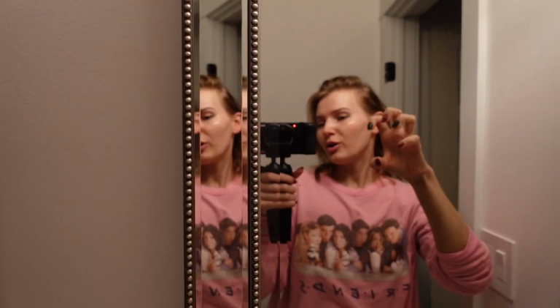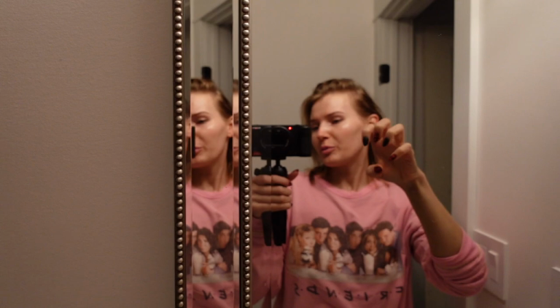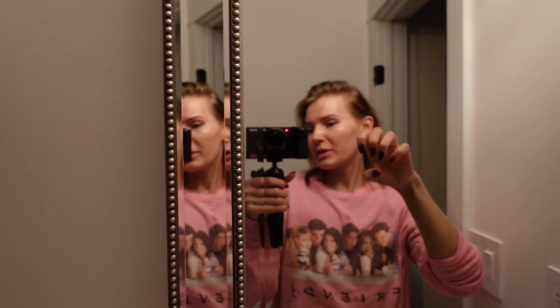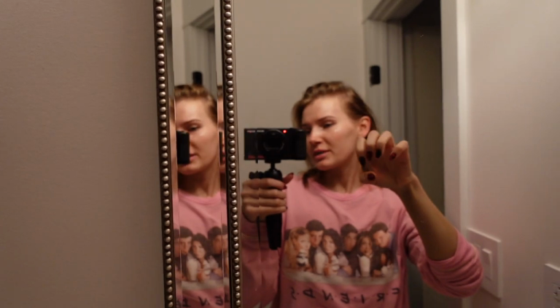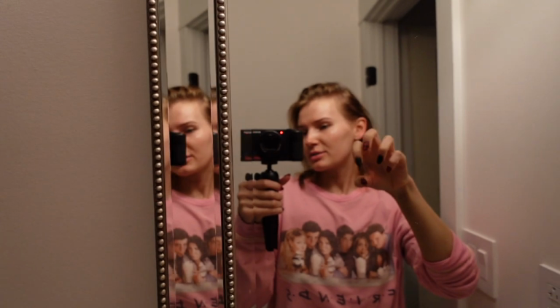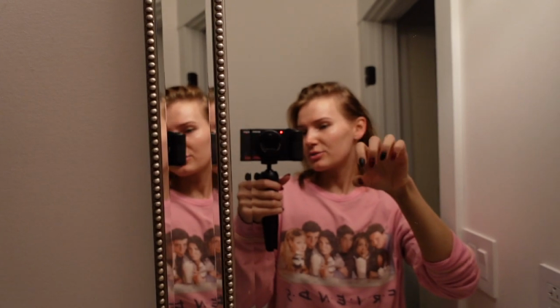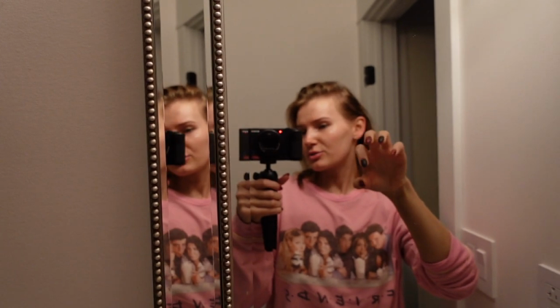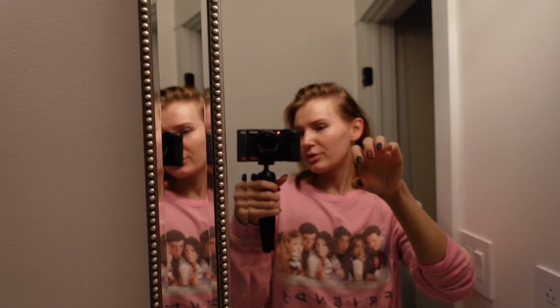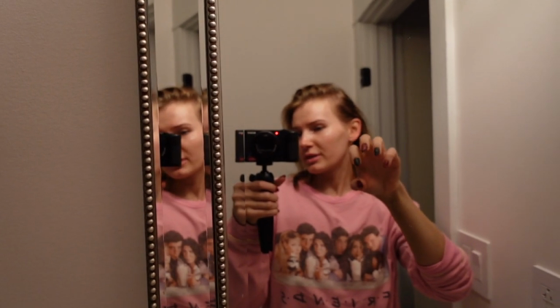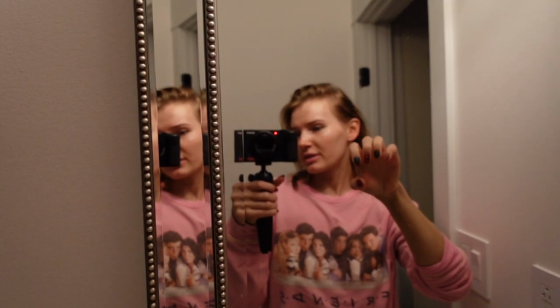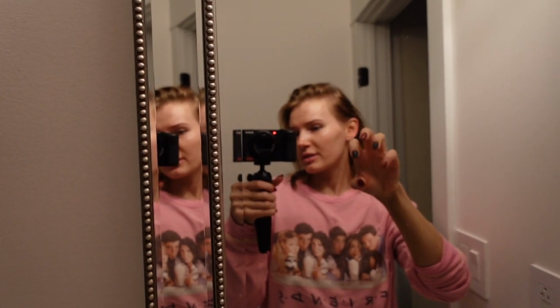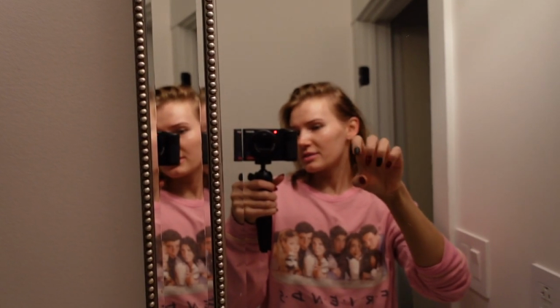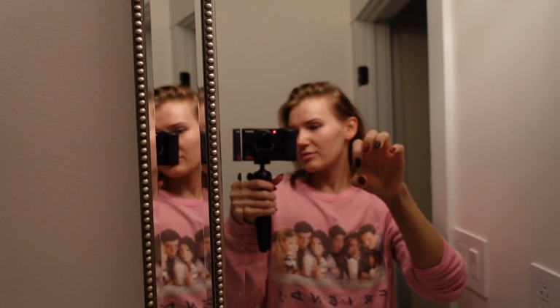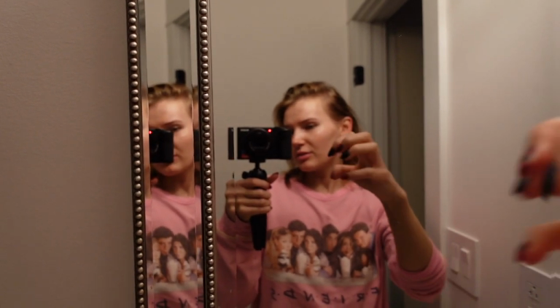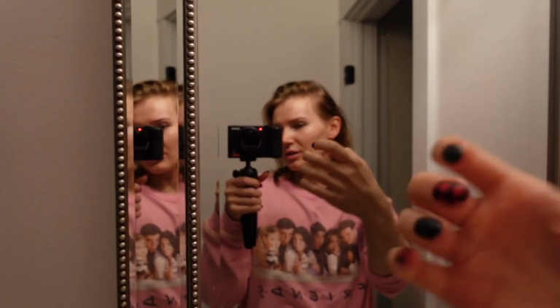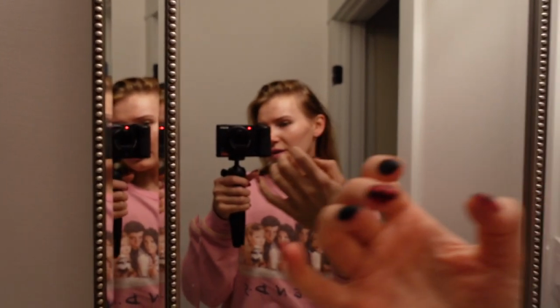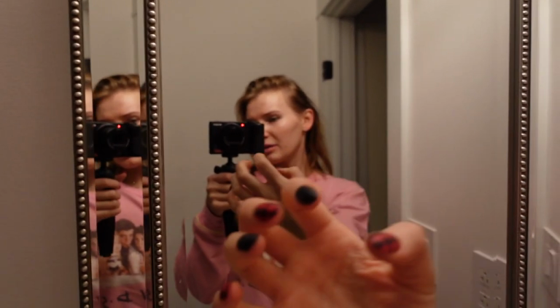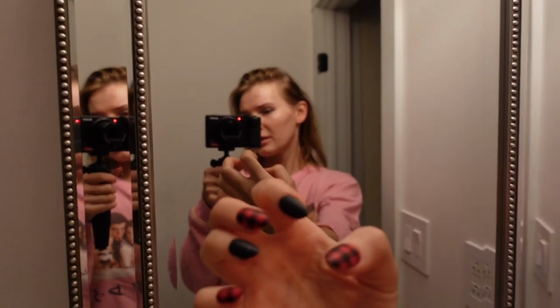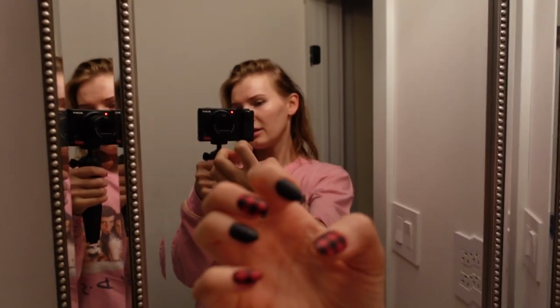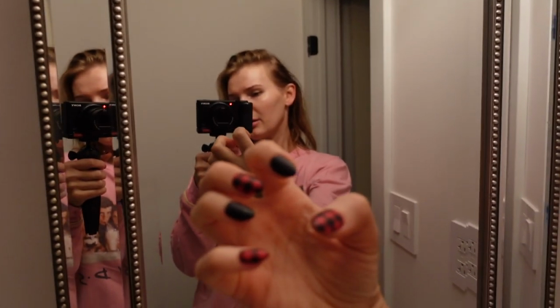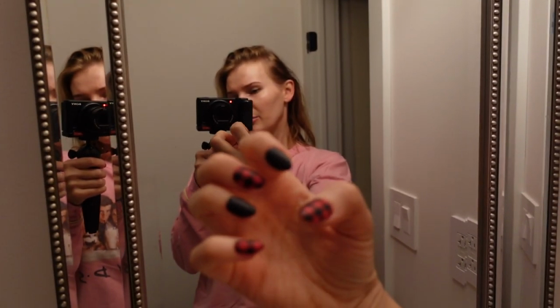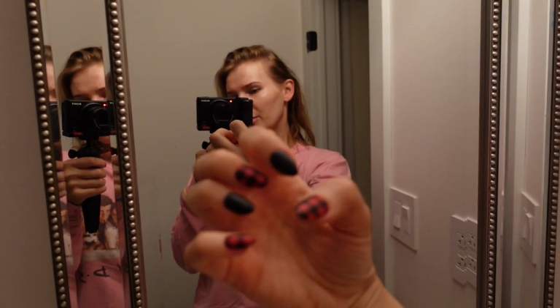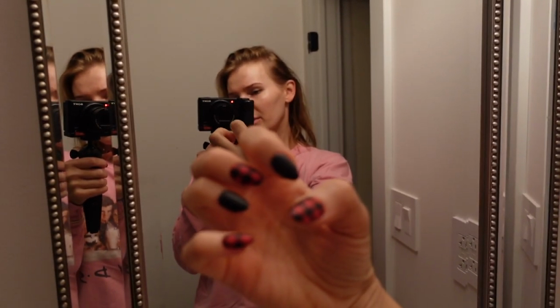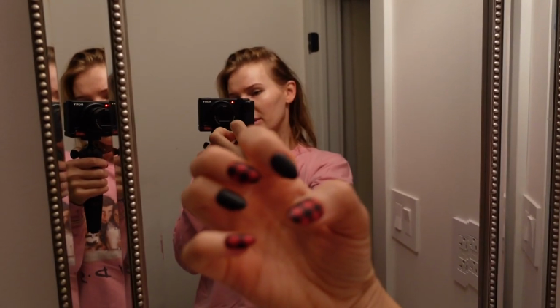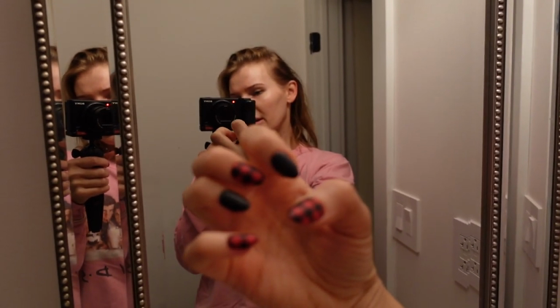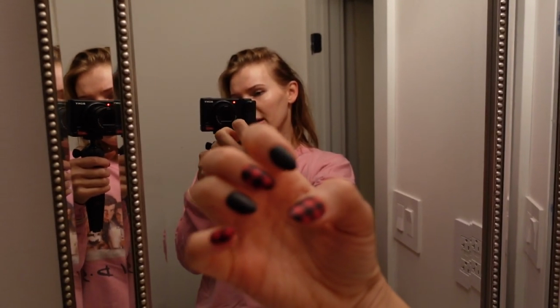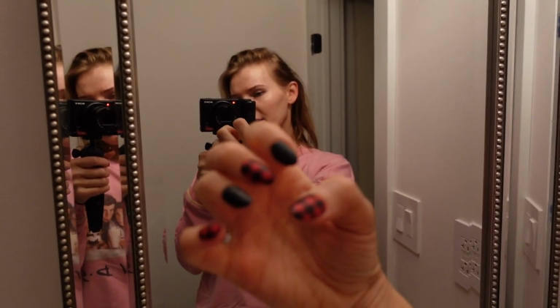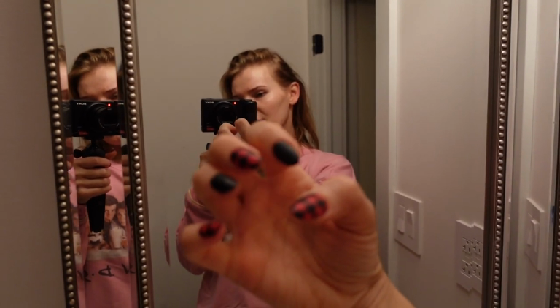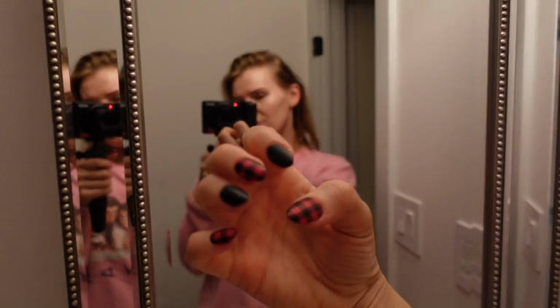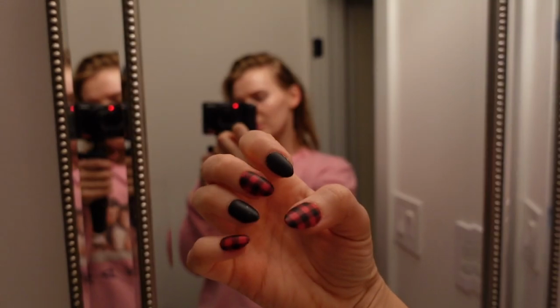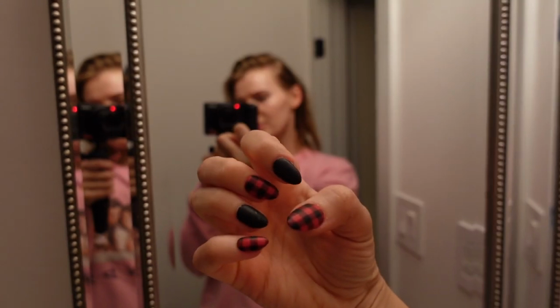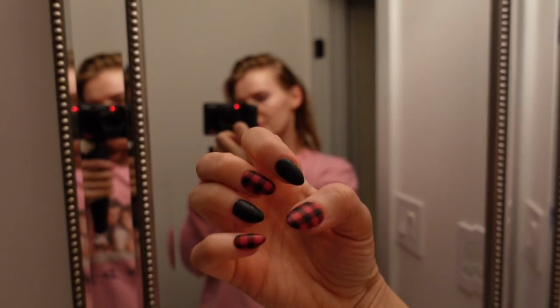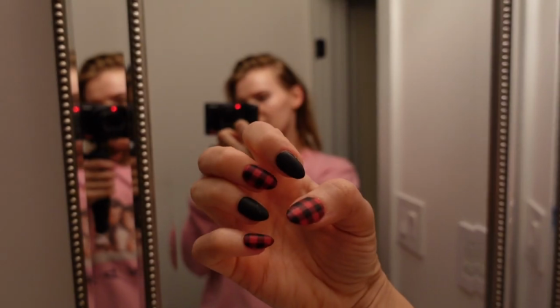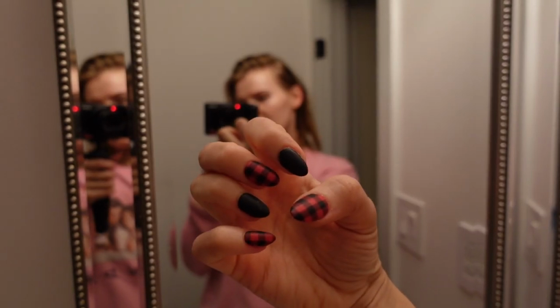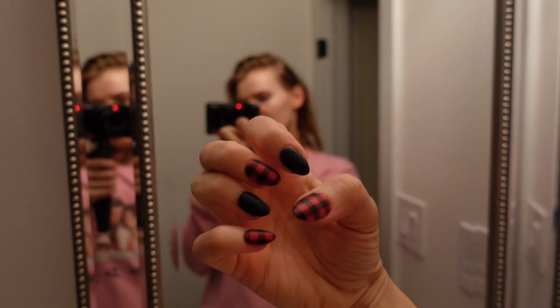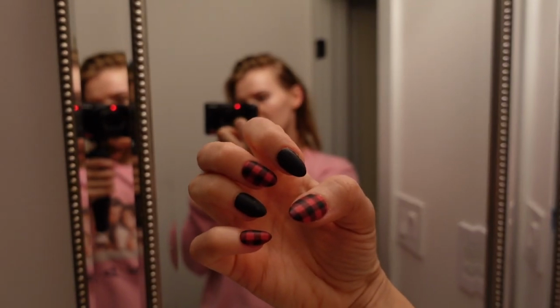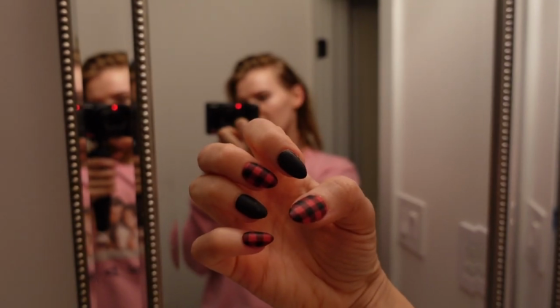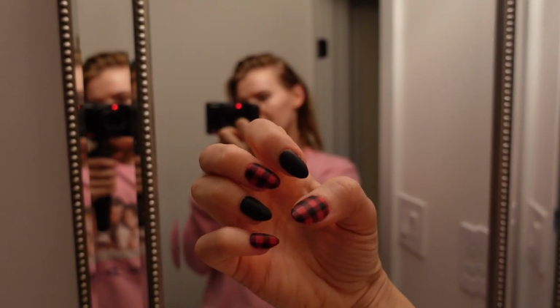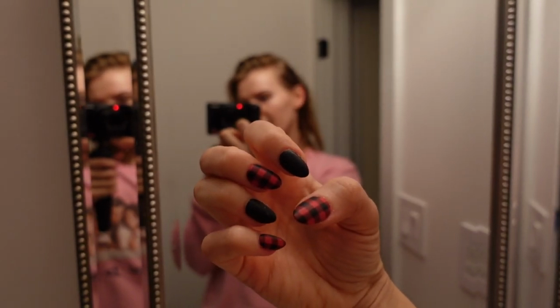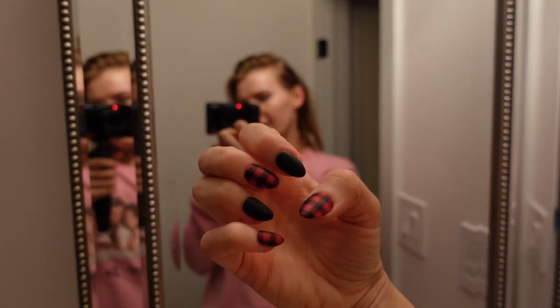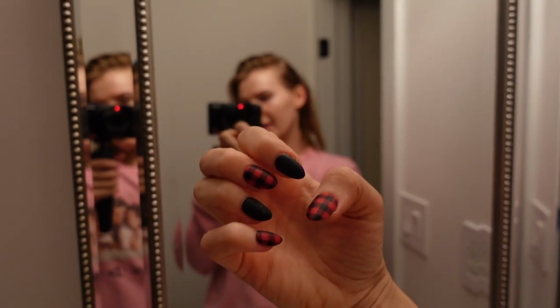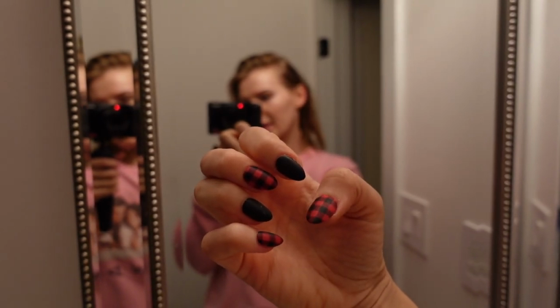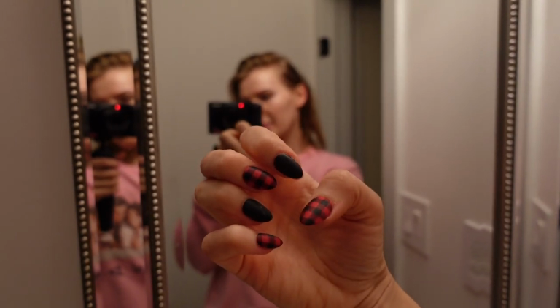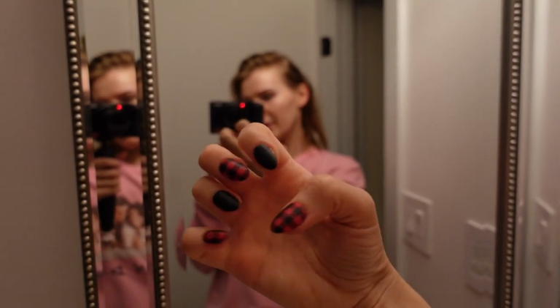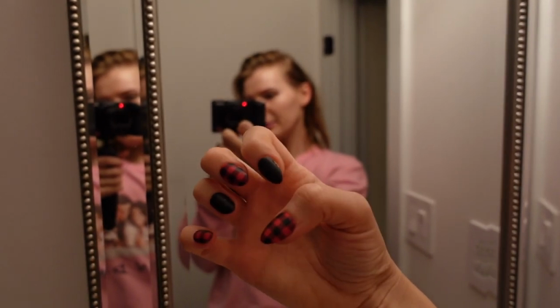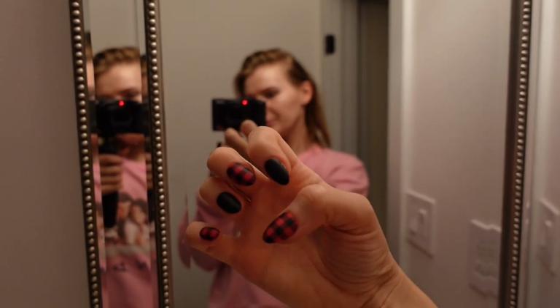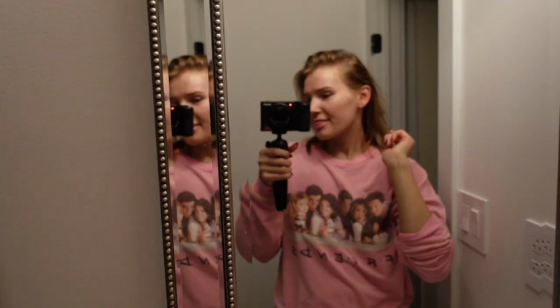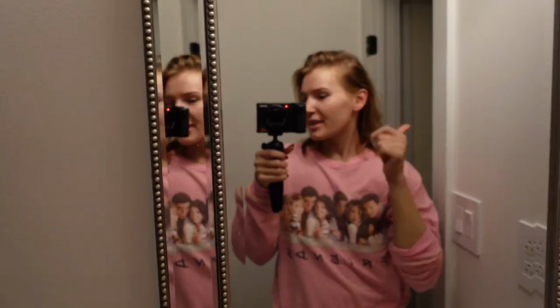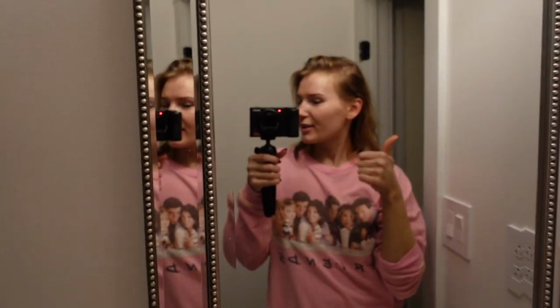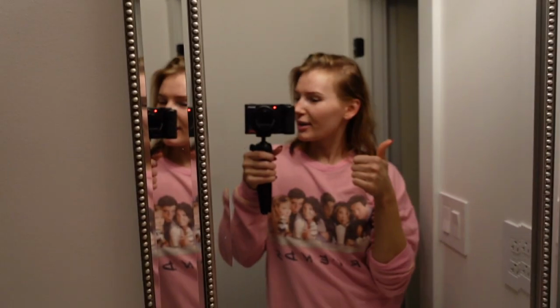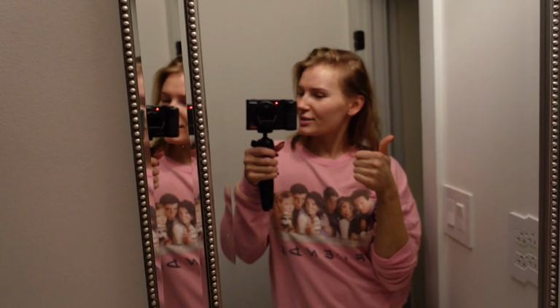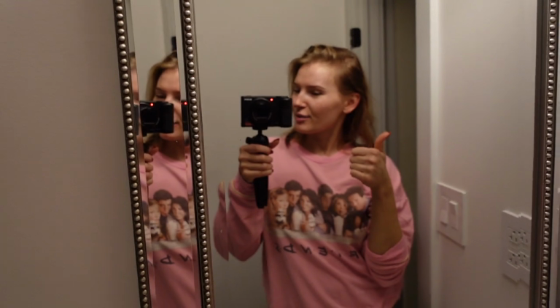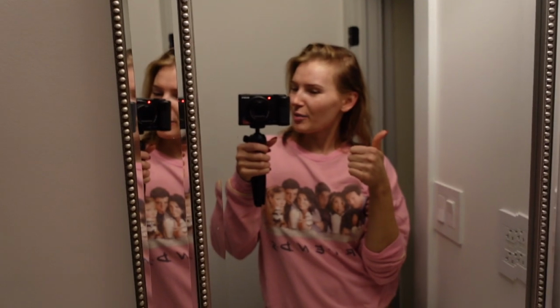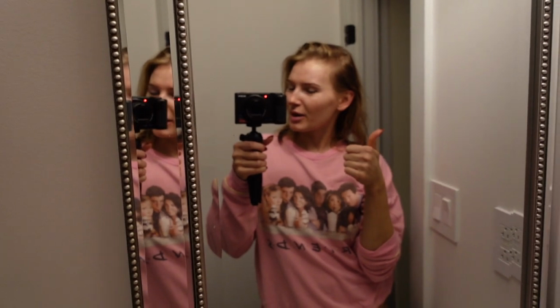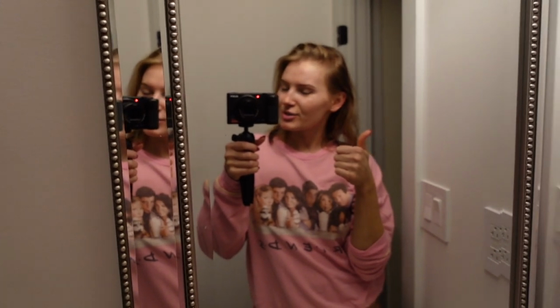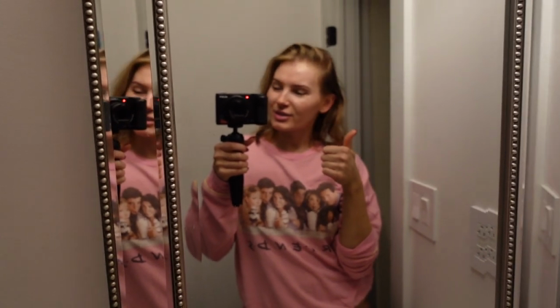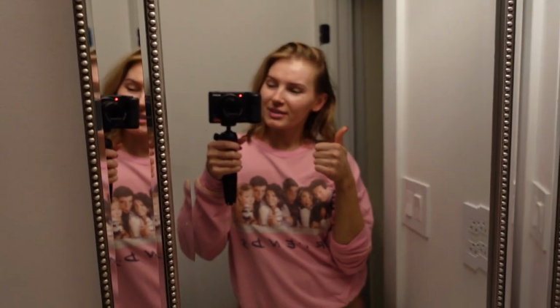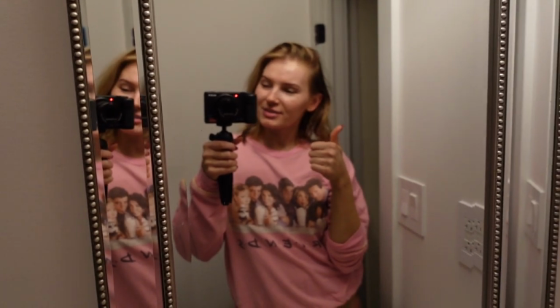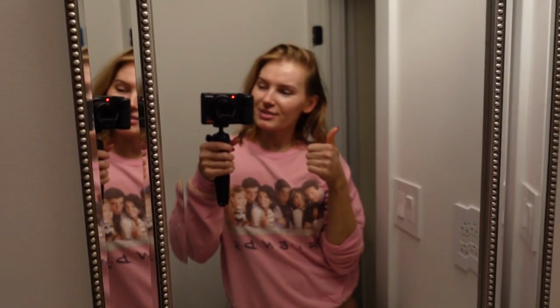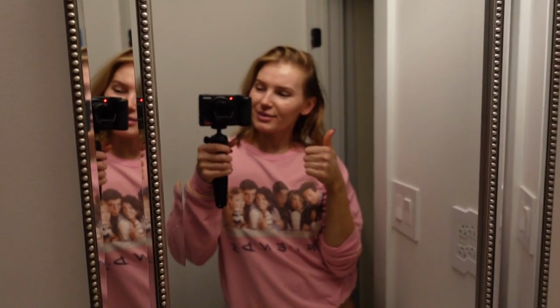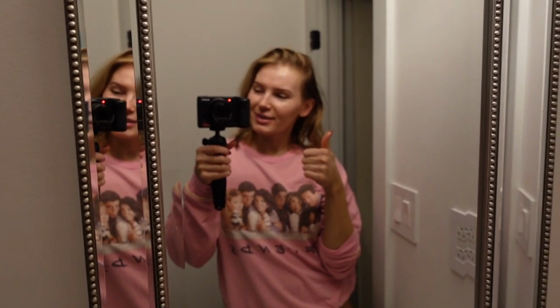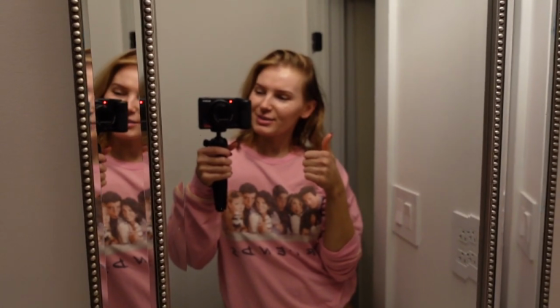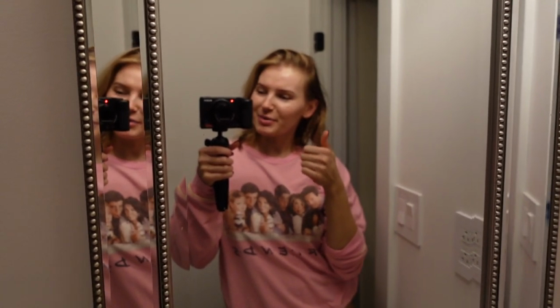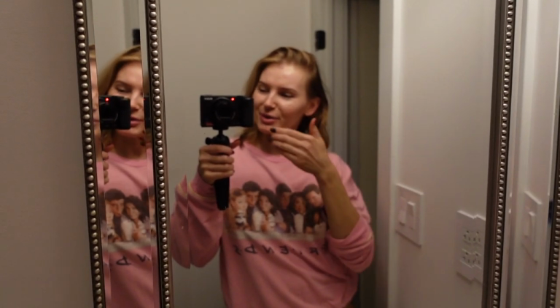Hope you guys enjoyed this vlog with the nails — I actually love how they came out. Thank you guys for watching and I'll see you guys tomorrow.